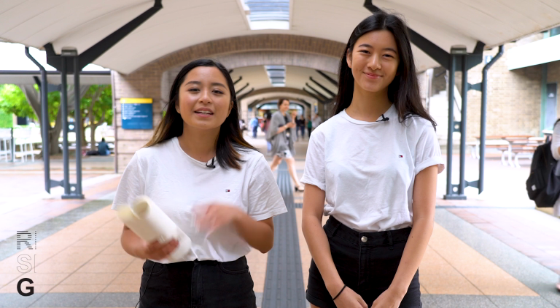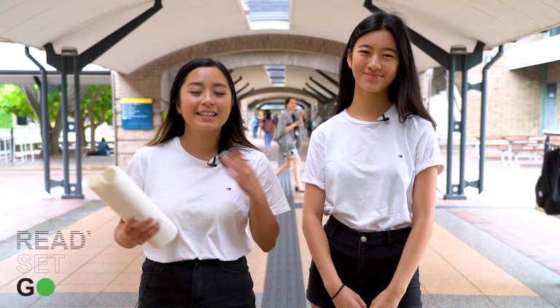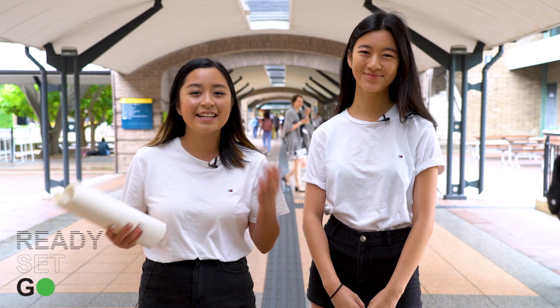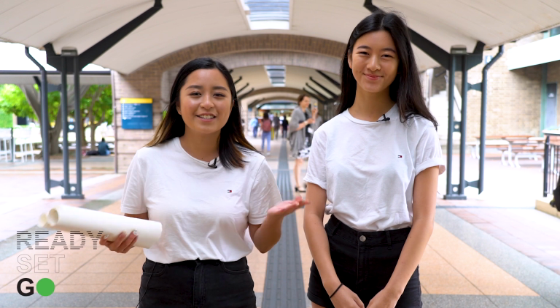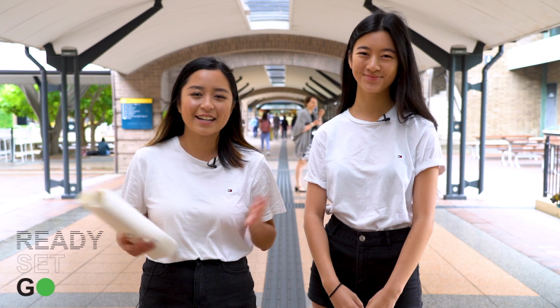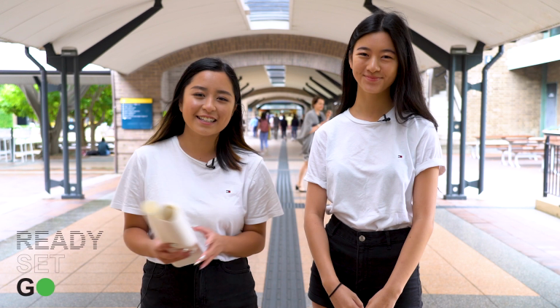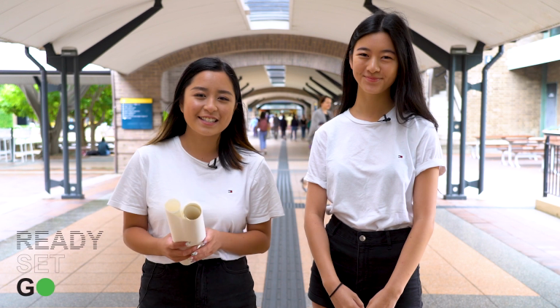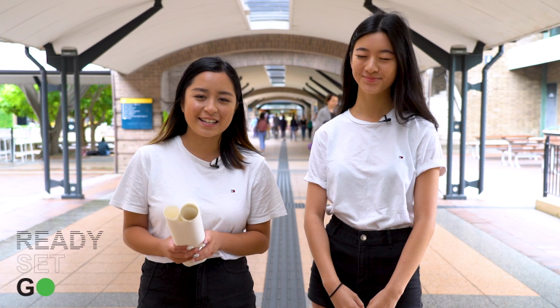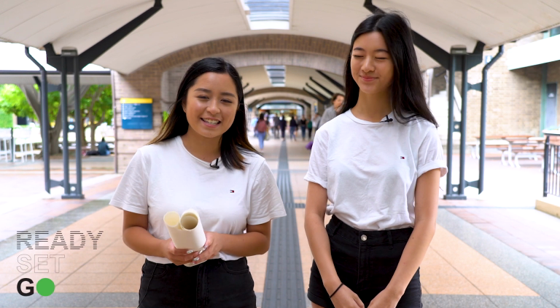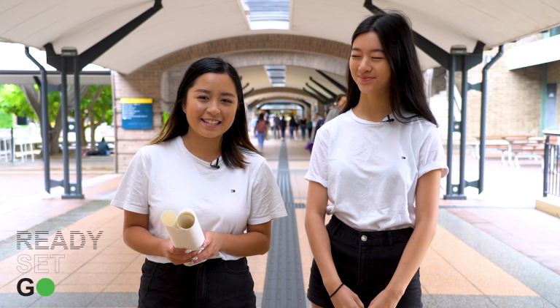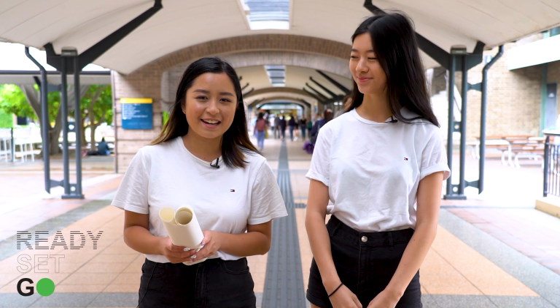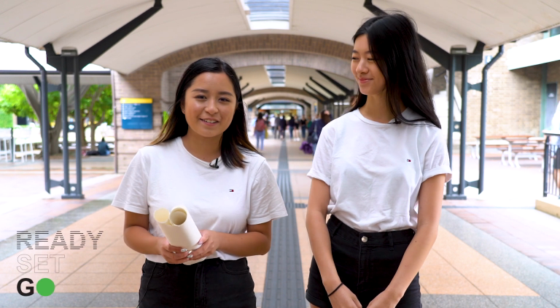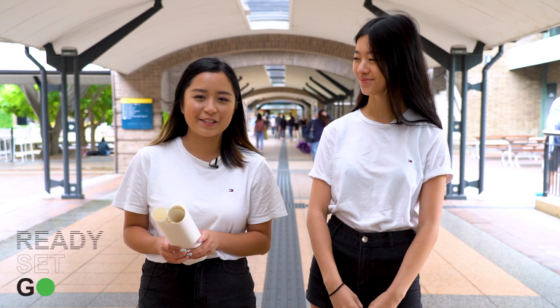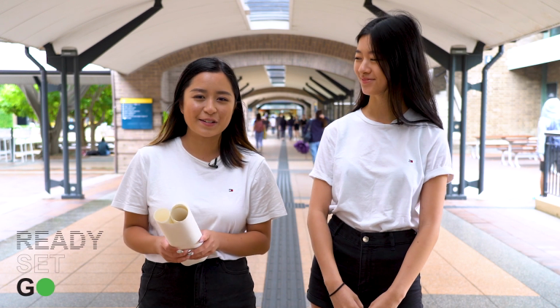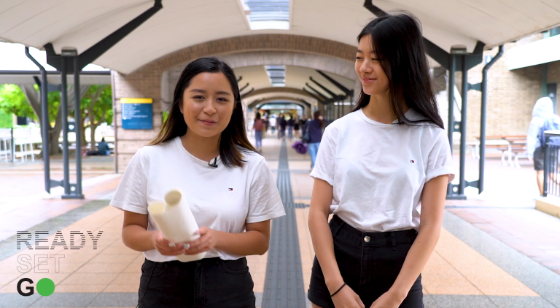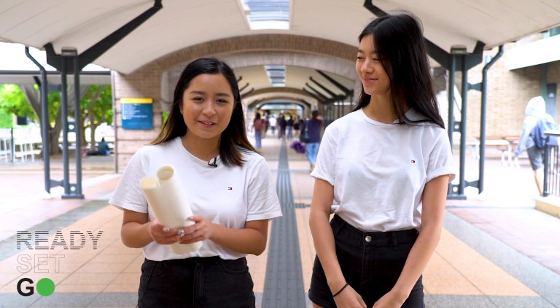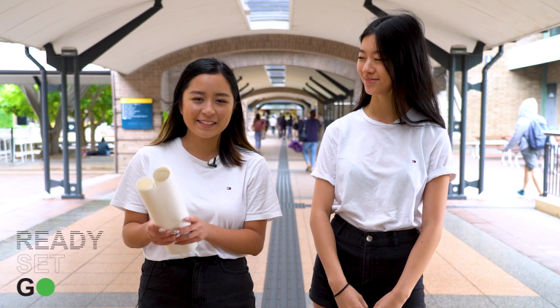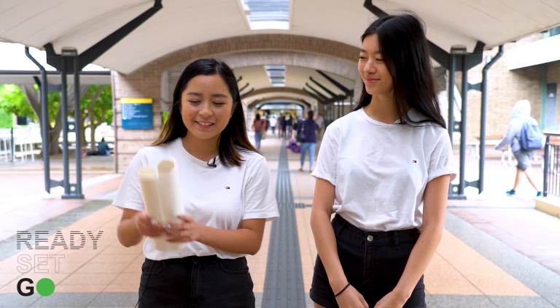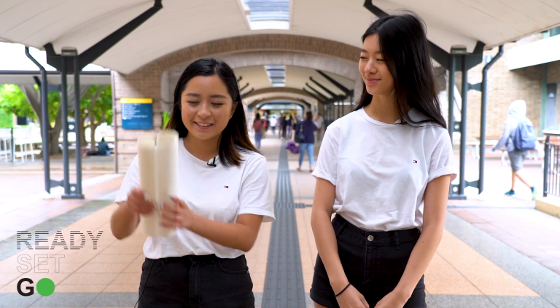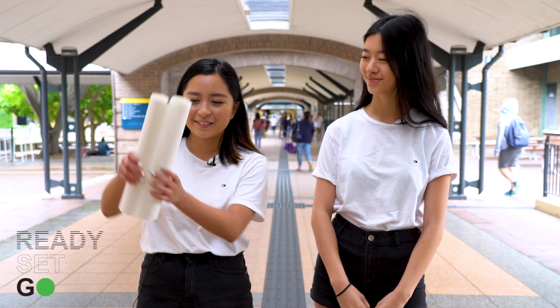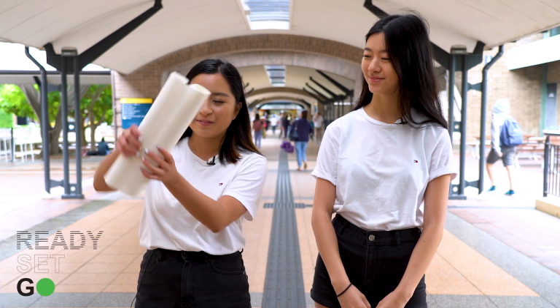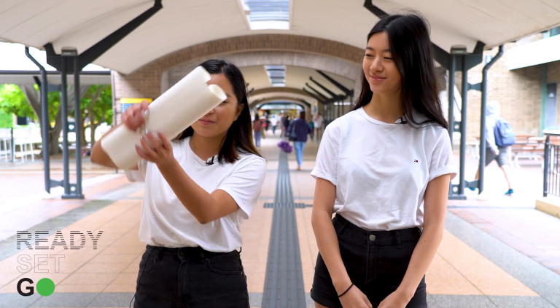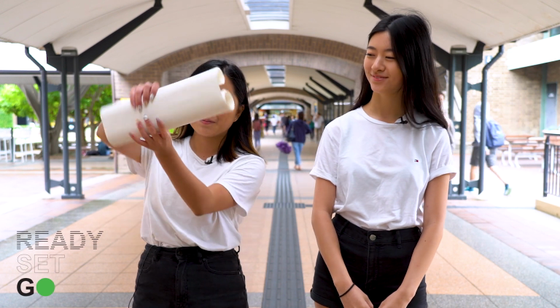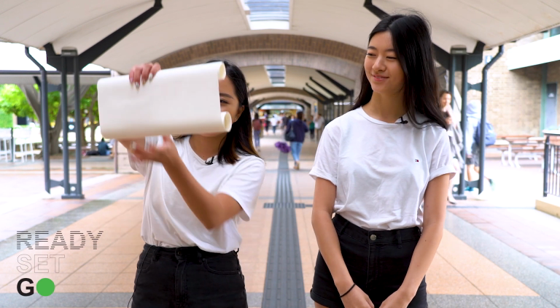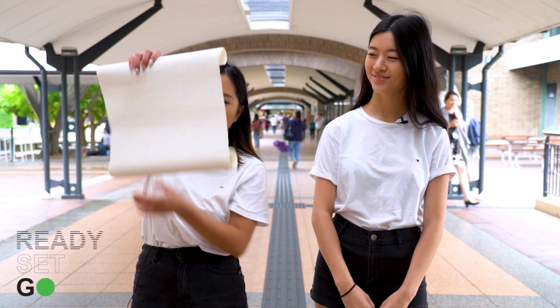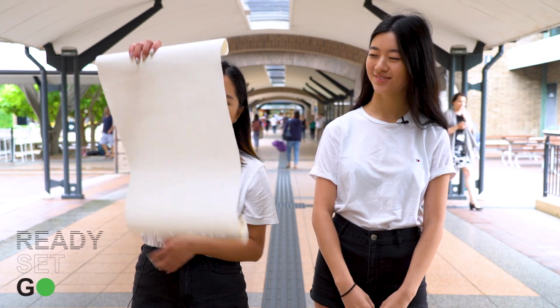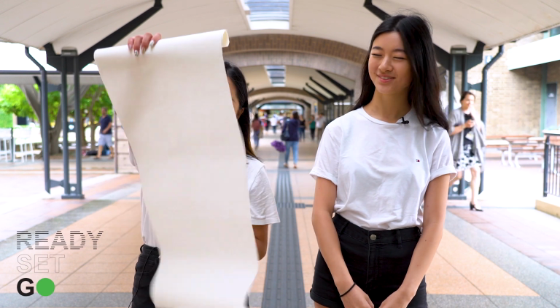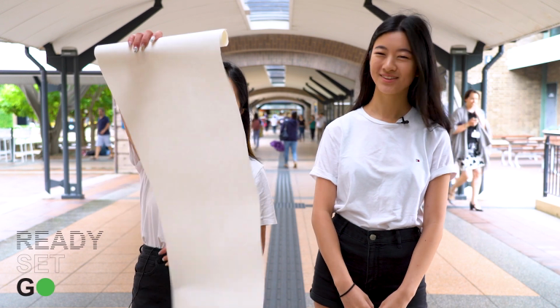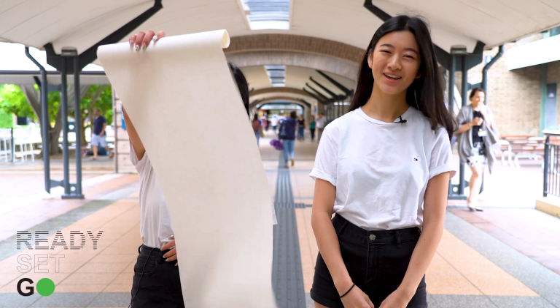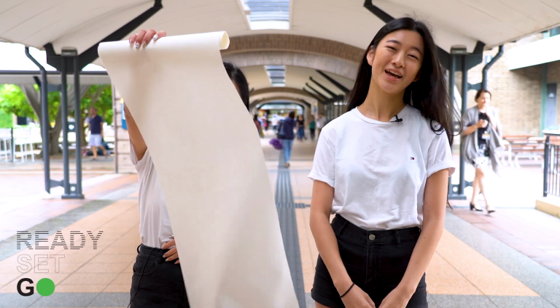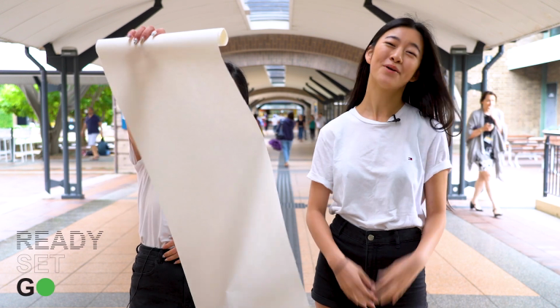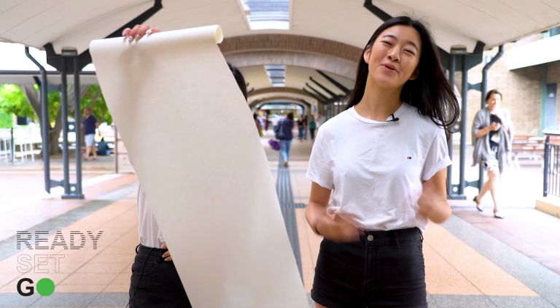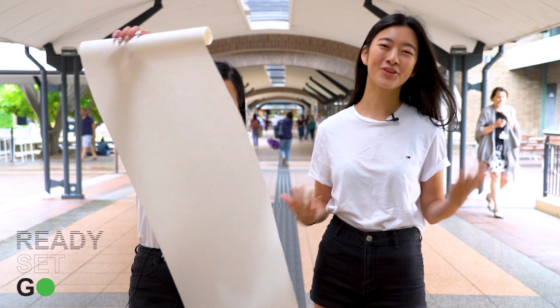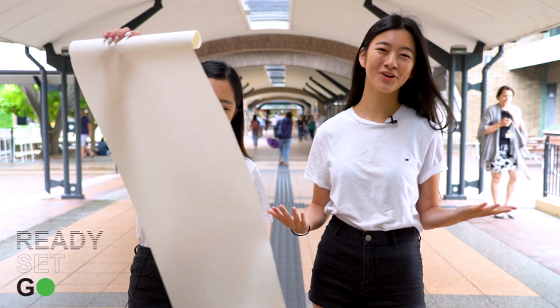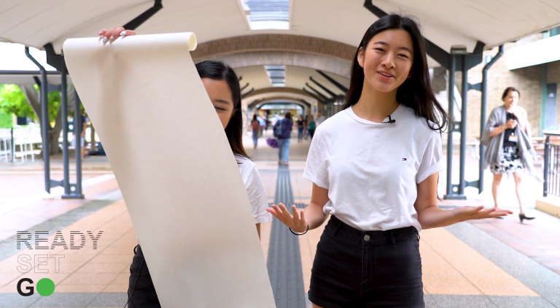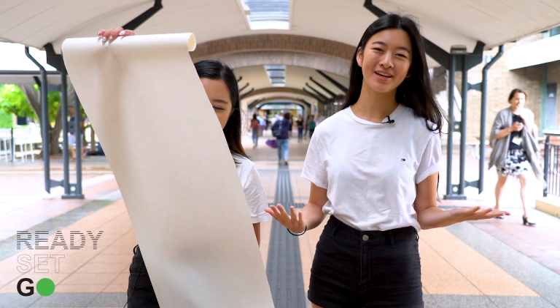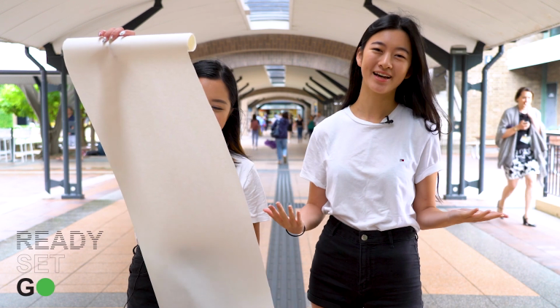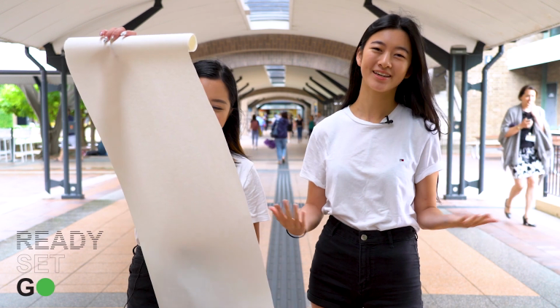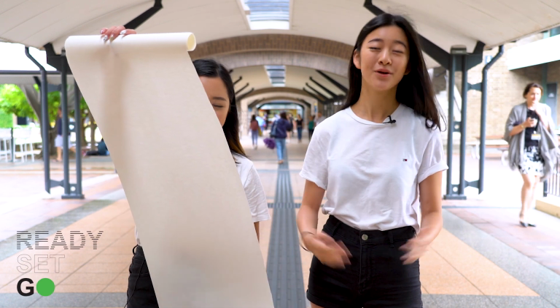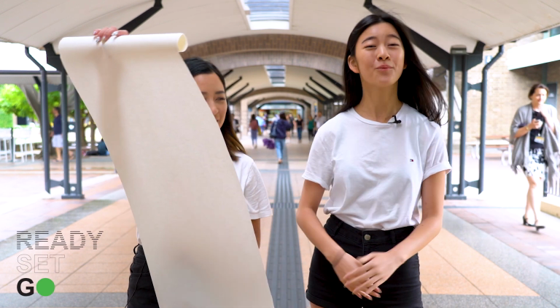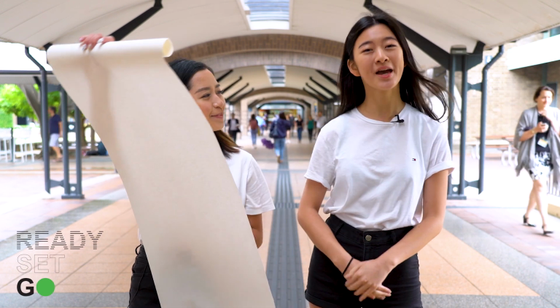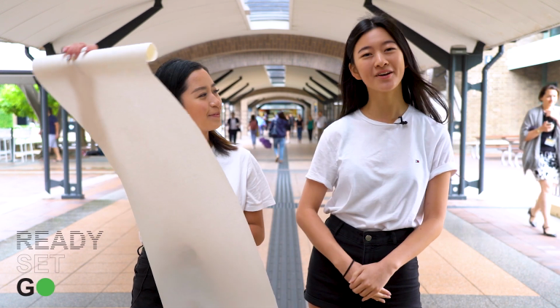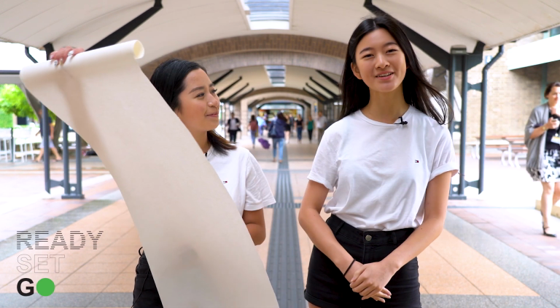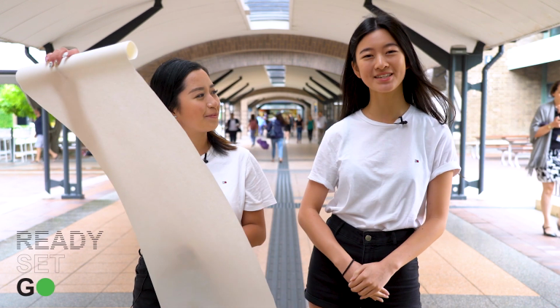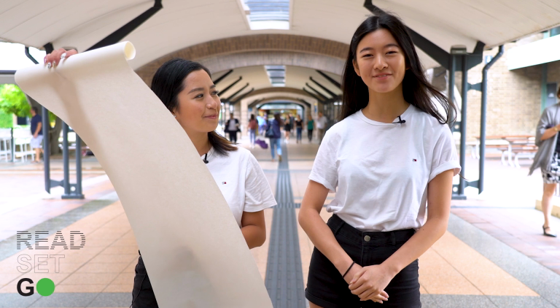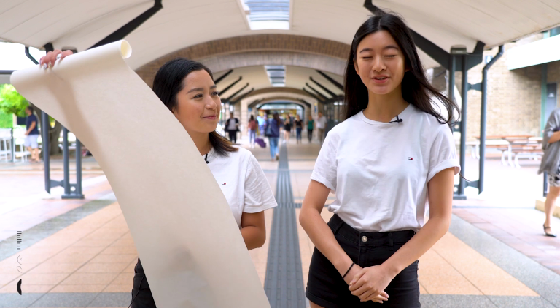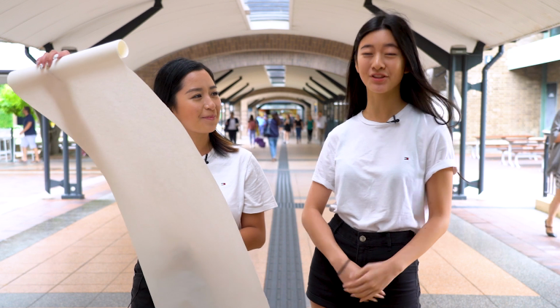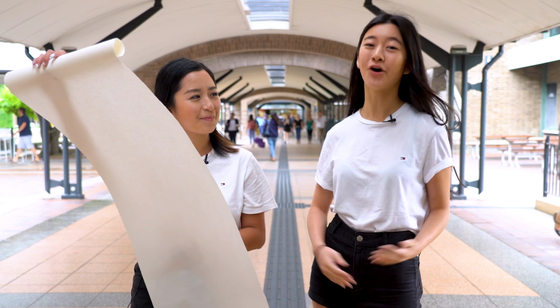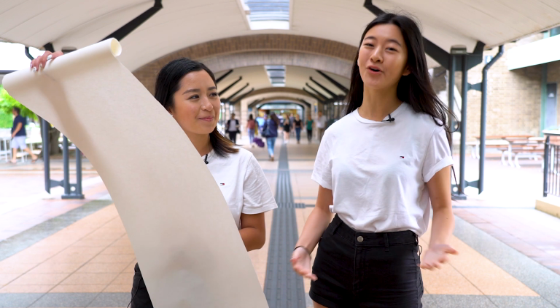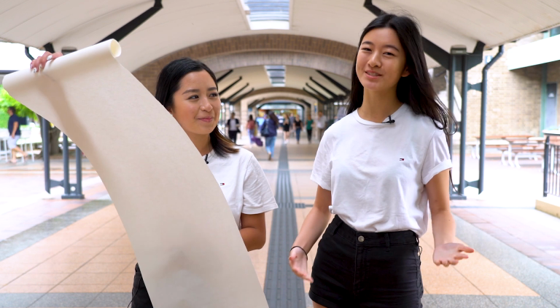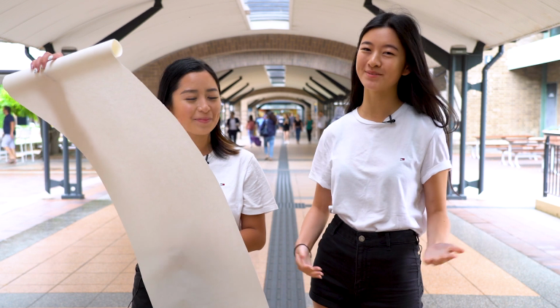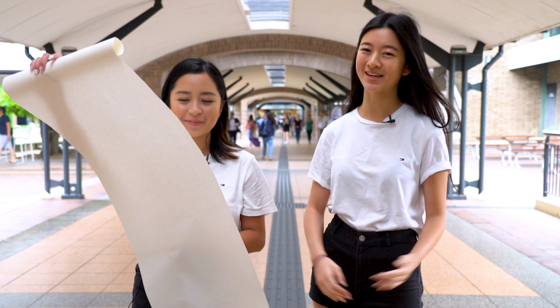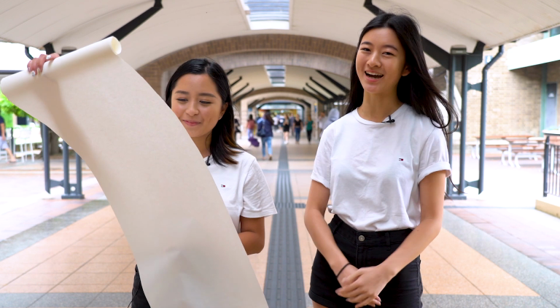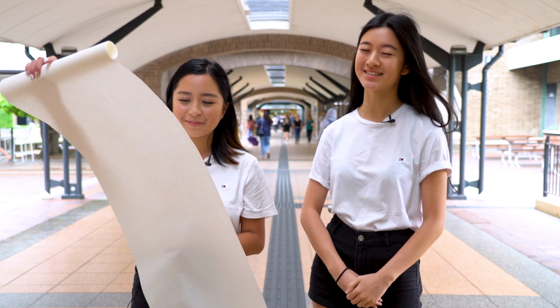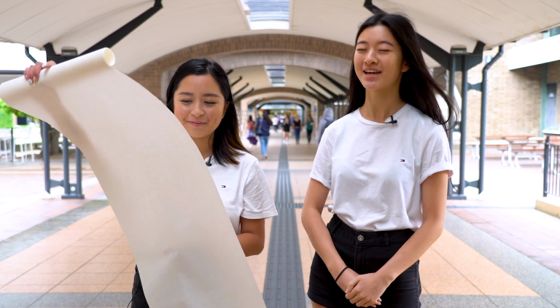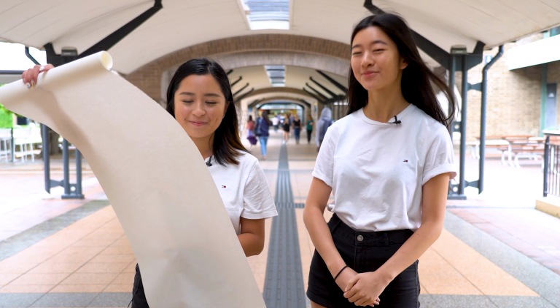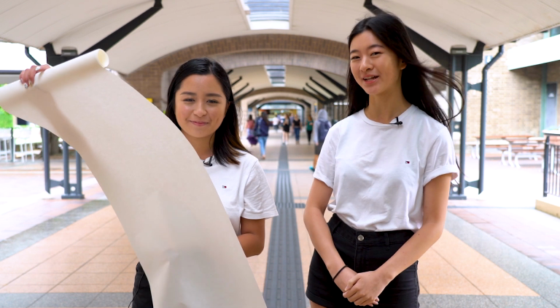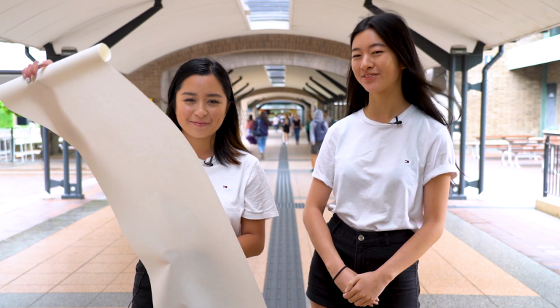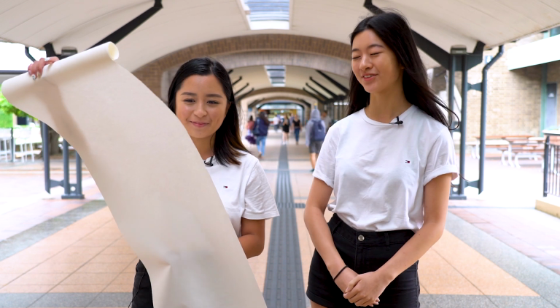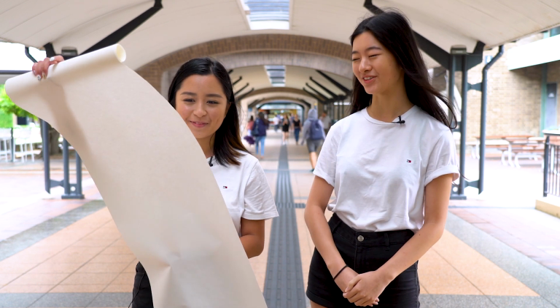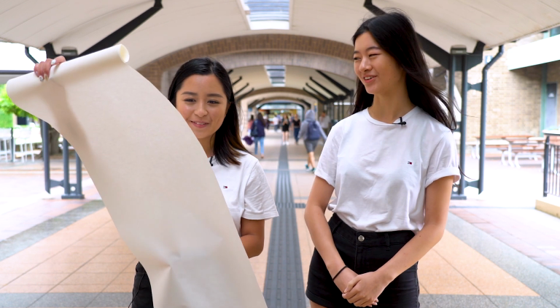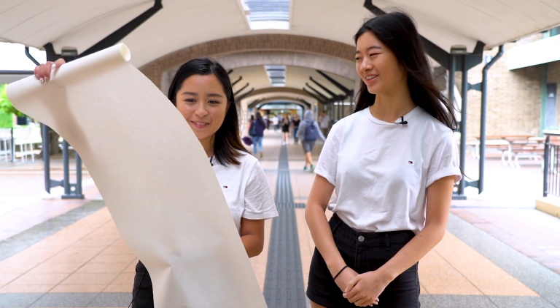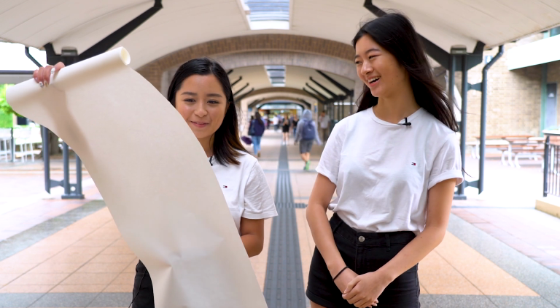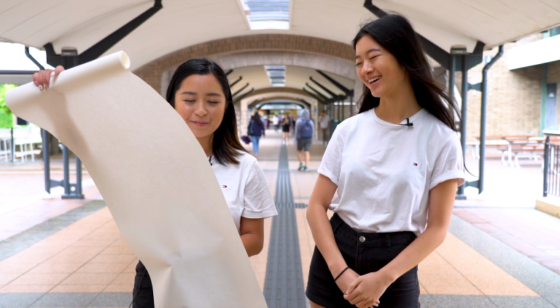Need a checklist to get started for Term 1? Well, you're in luck. We're going to give you the ultimate guide to get ready for the new year.